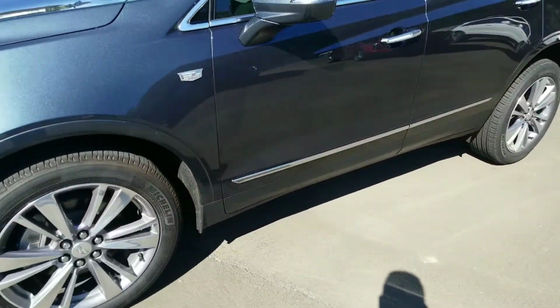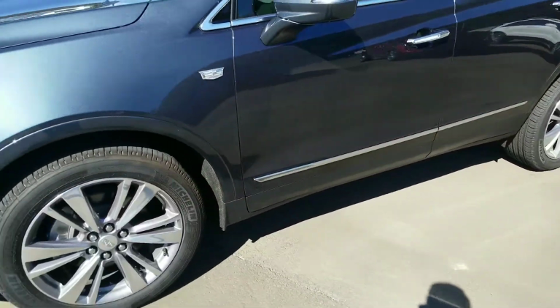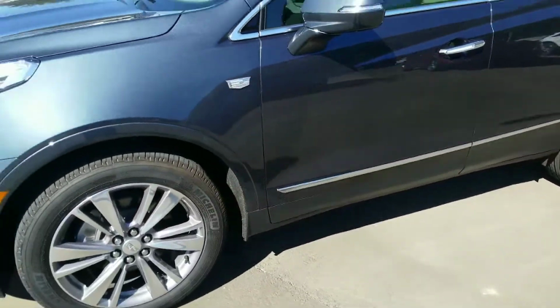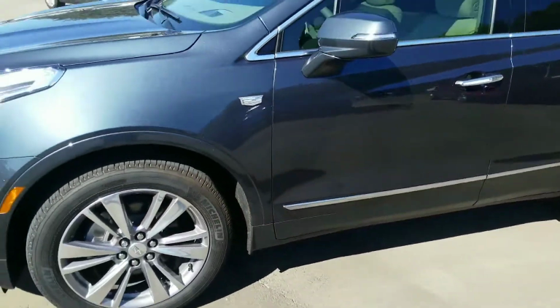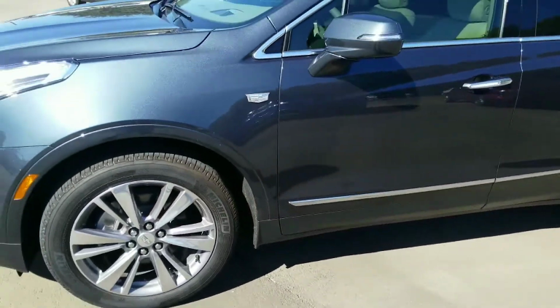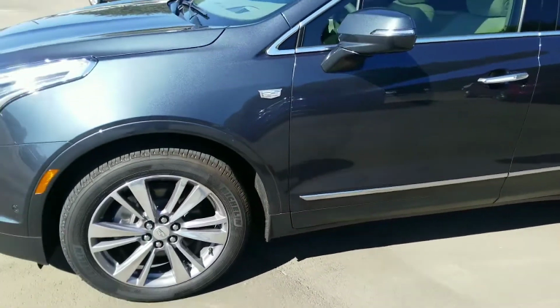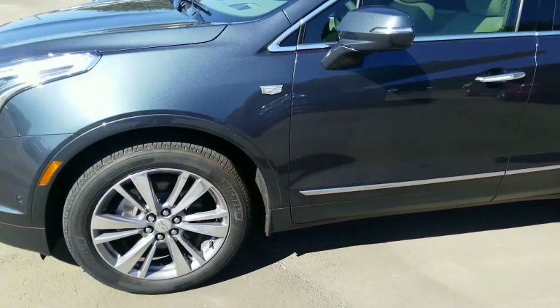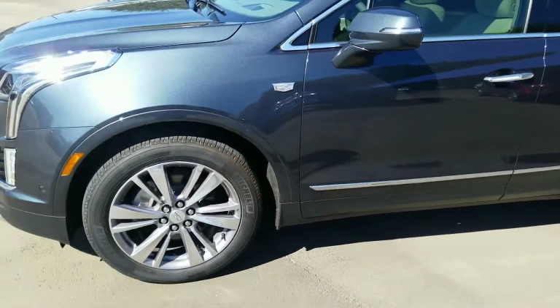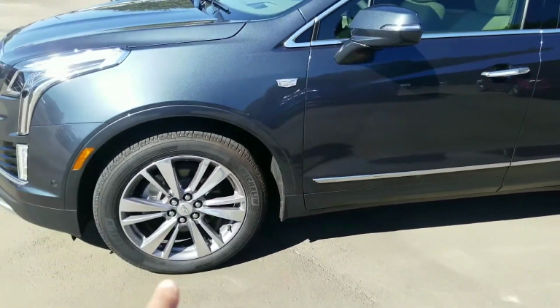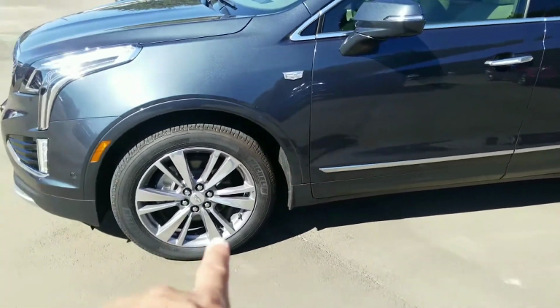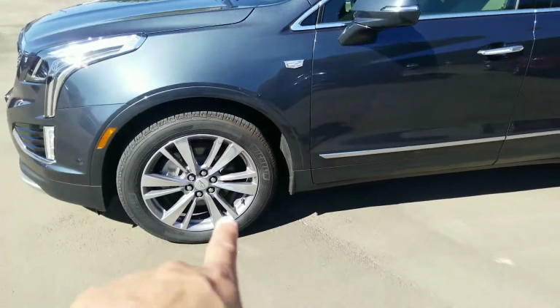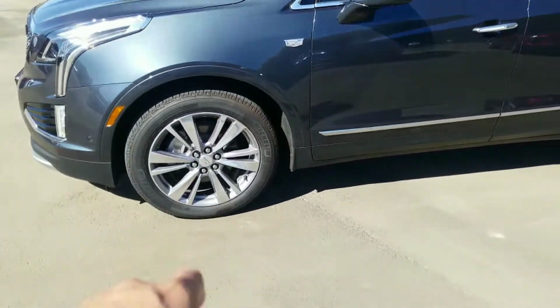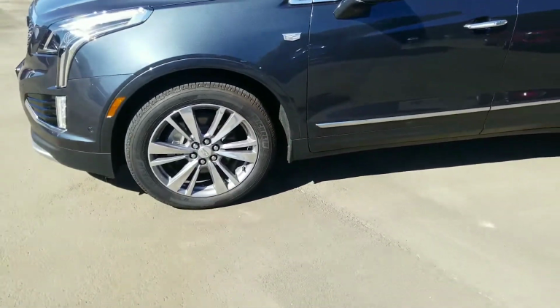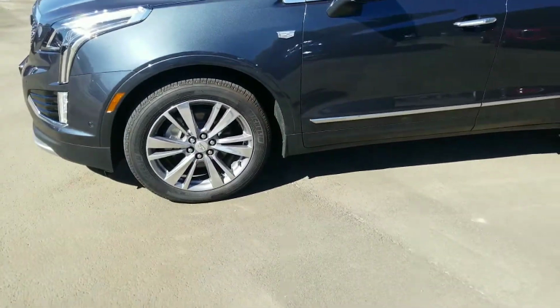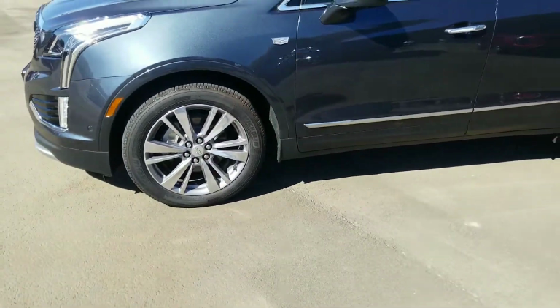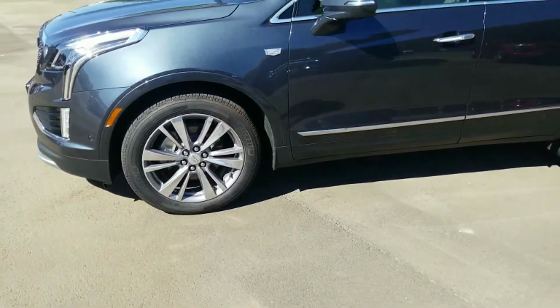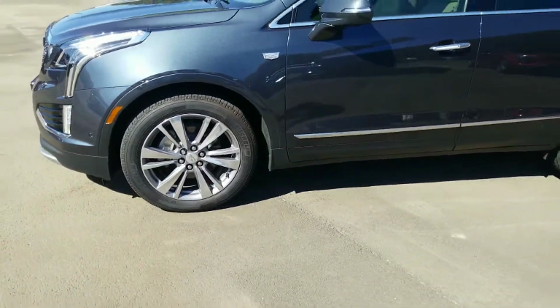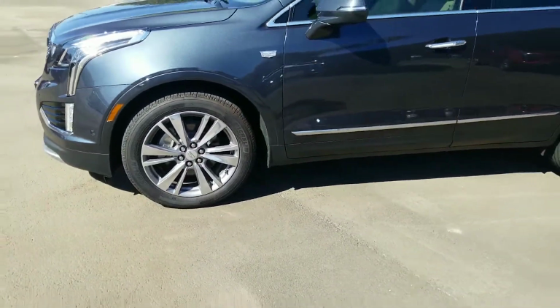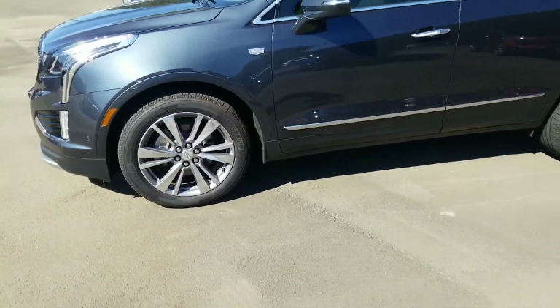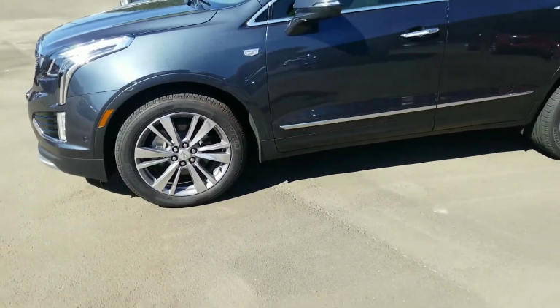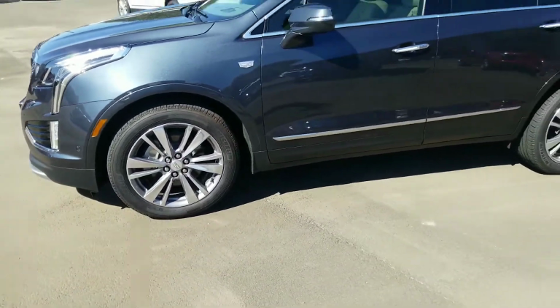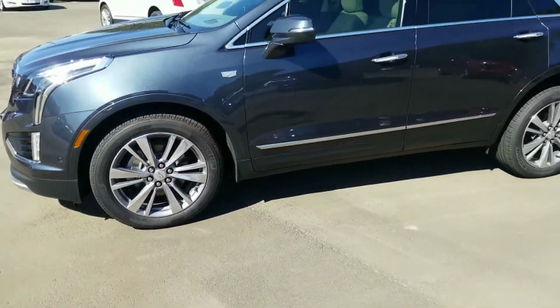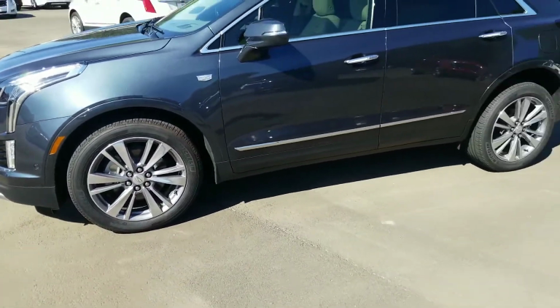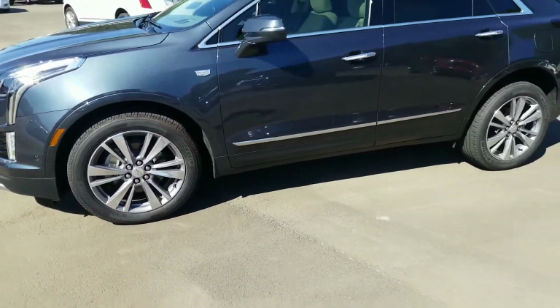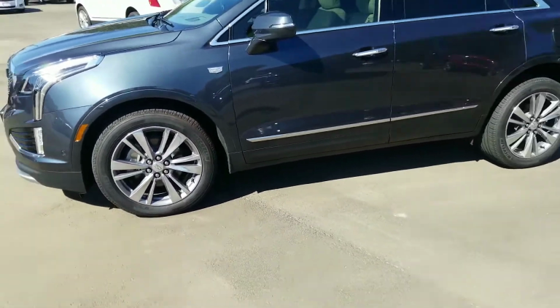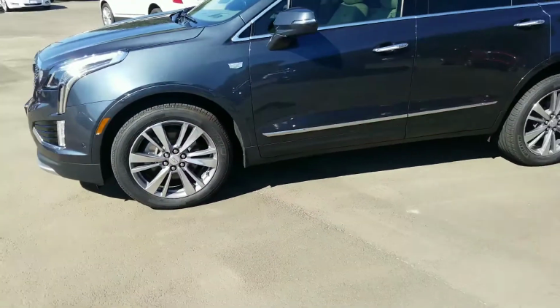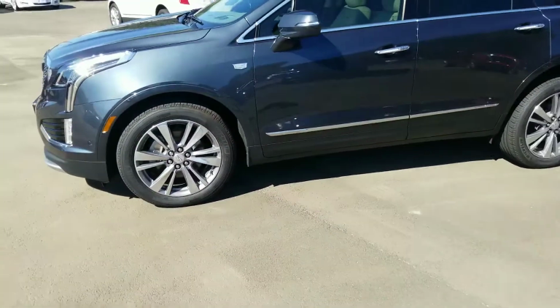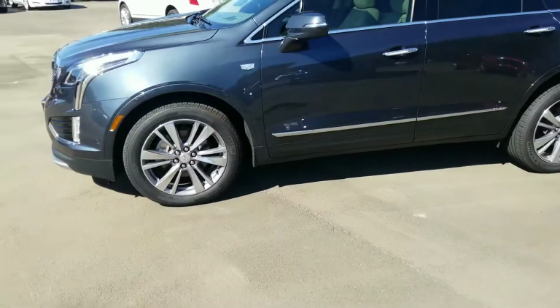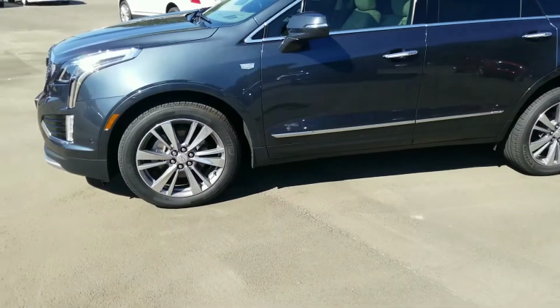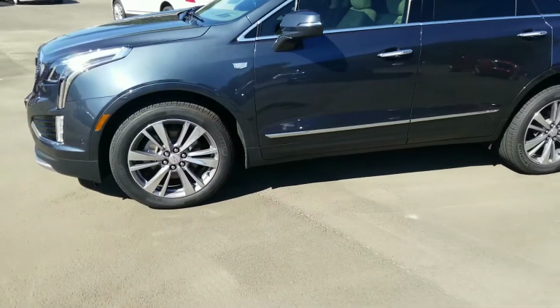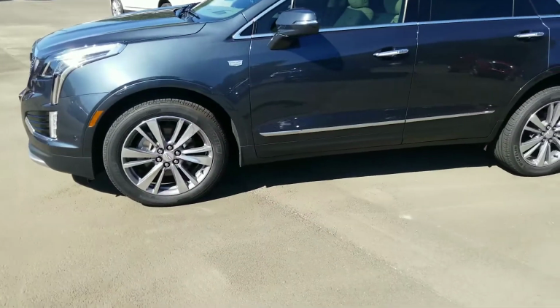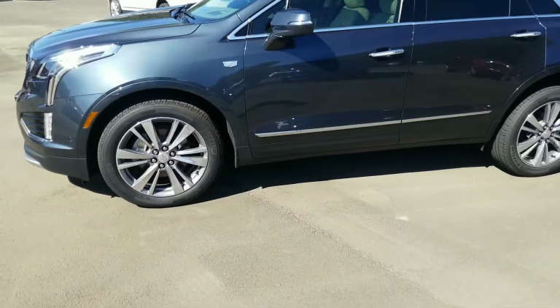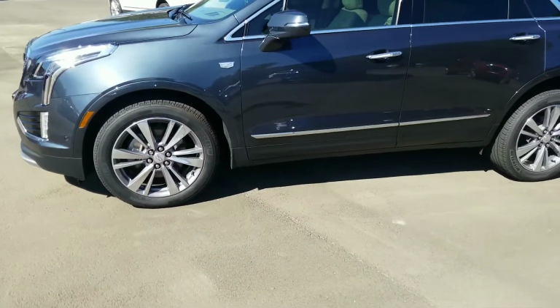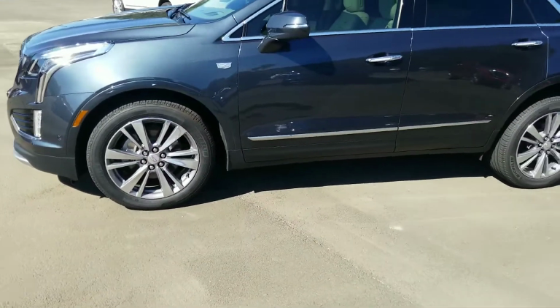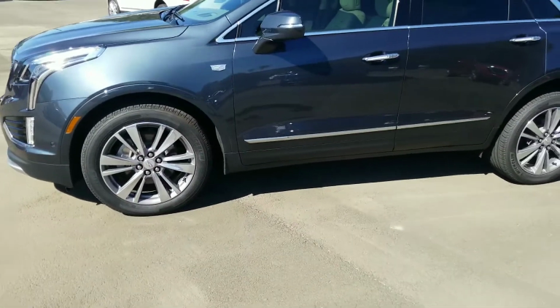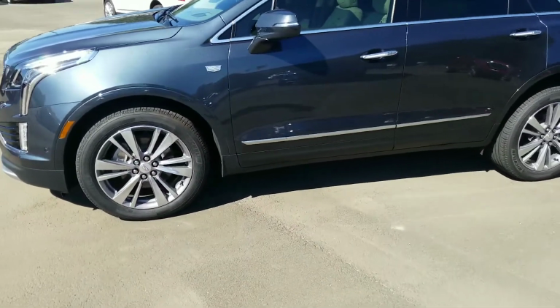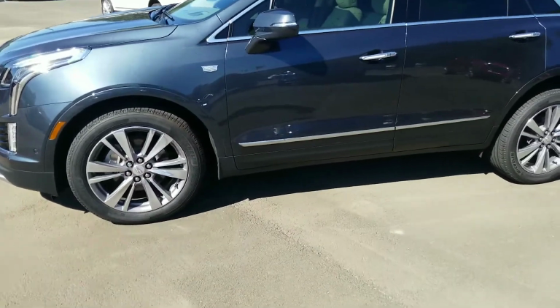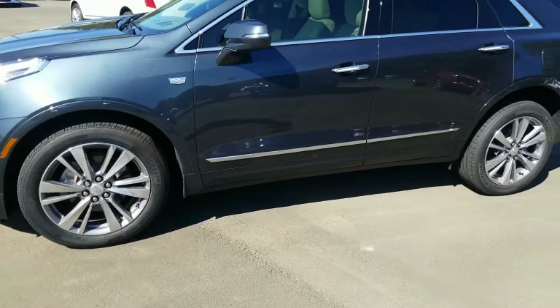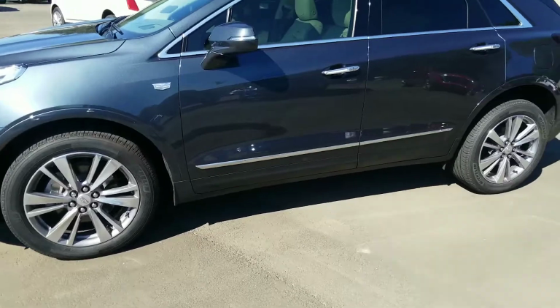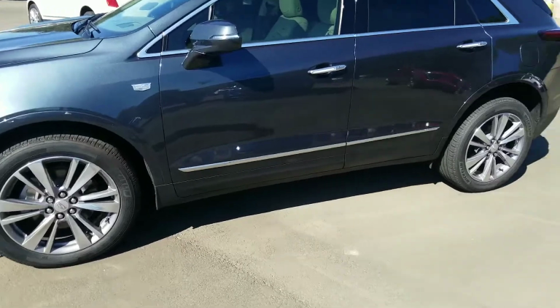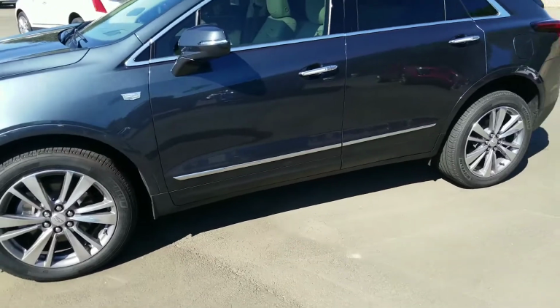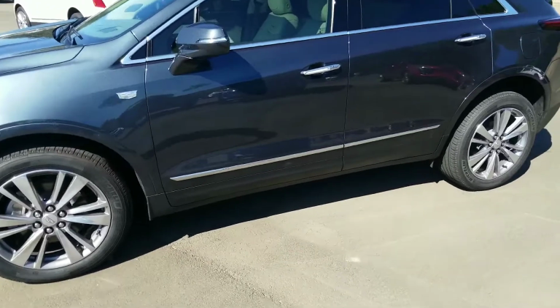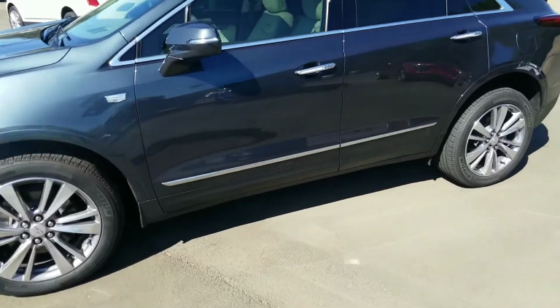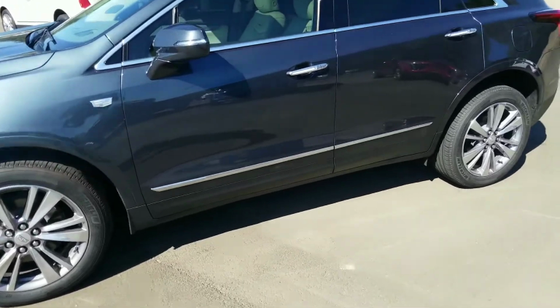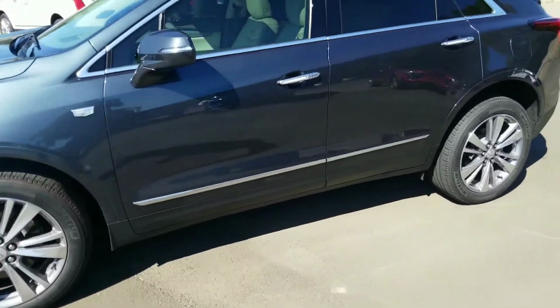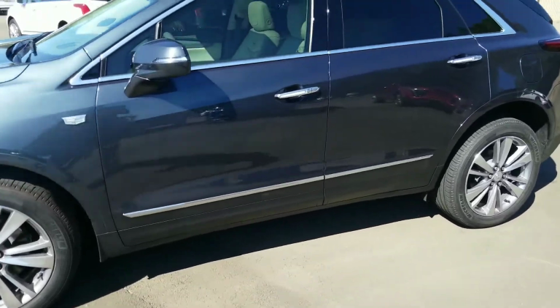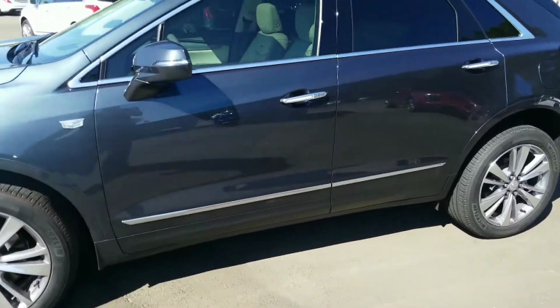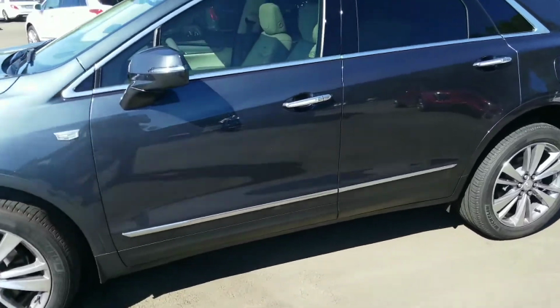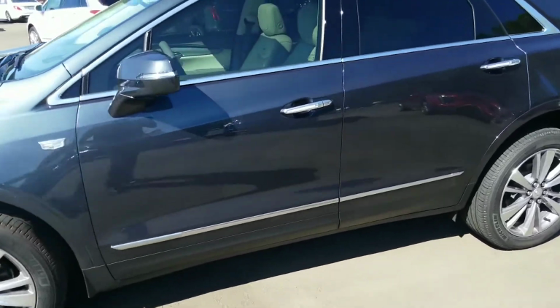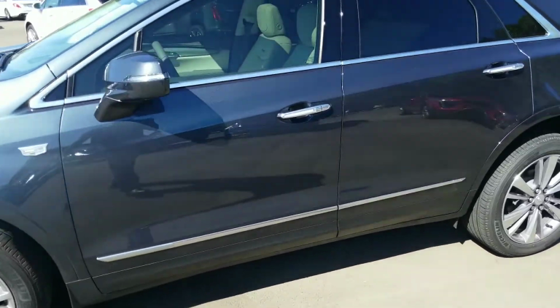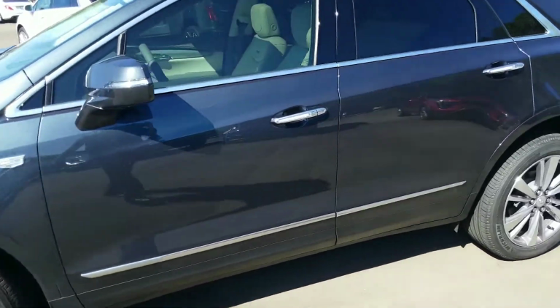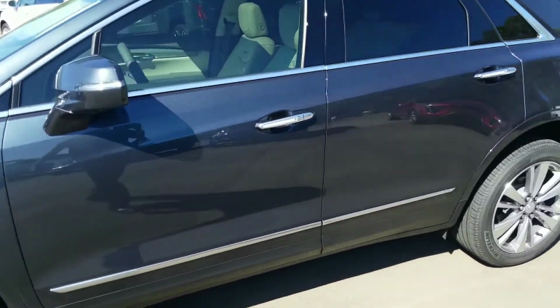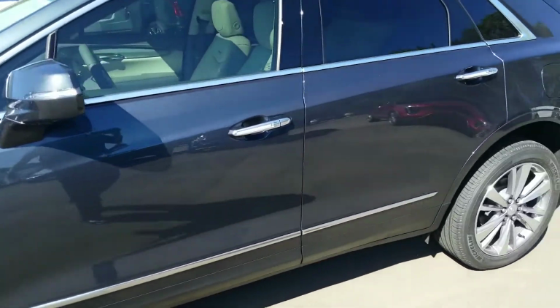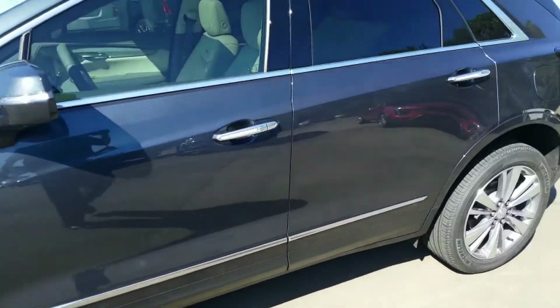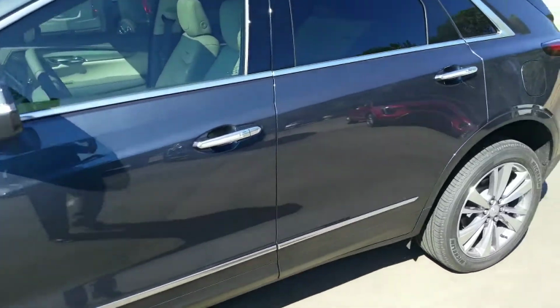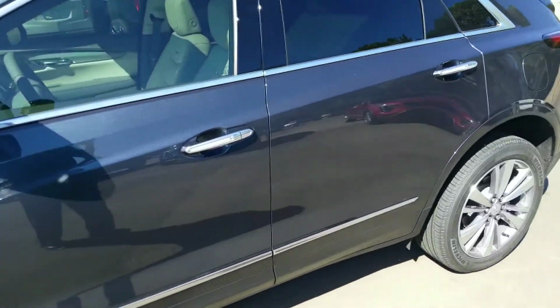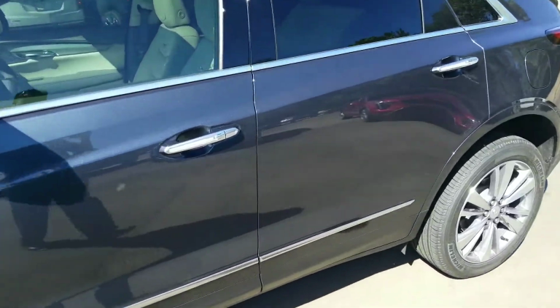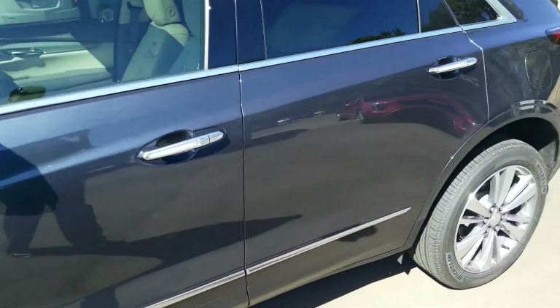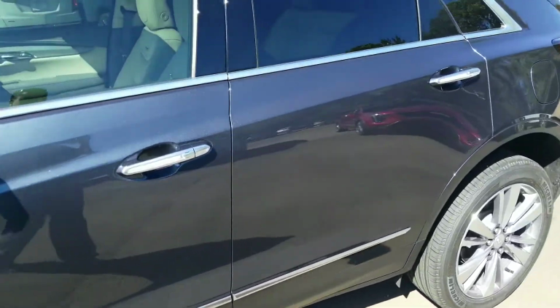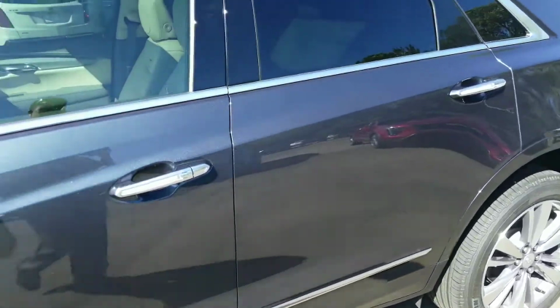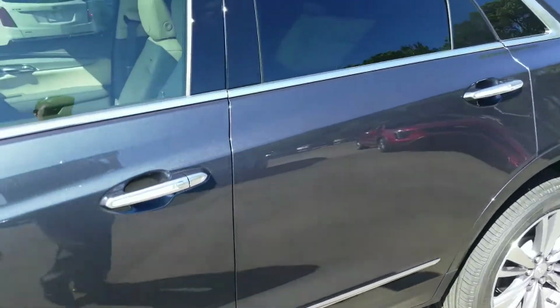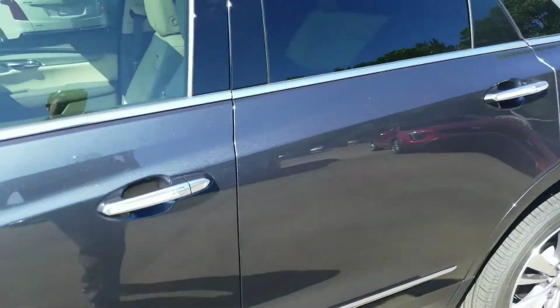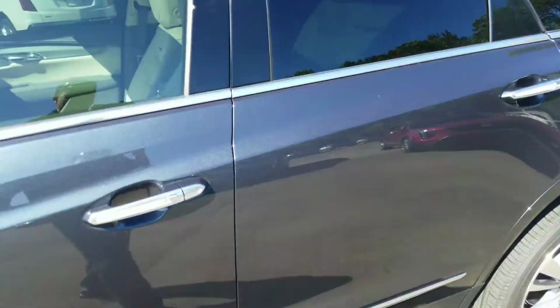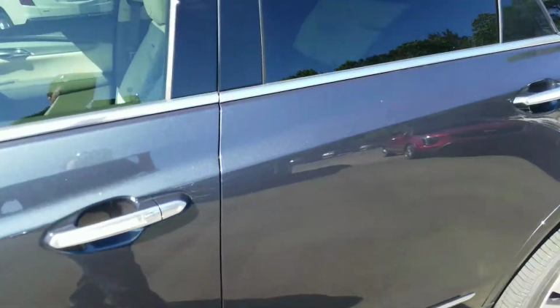It's got the newer wheels on it. Obviously it's a 2020, but it's got the newer wheels. That's also on the XT6.